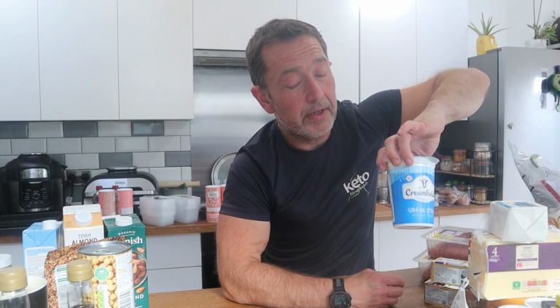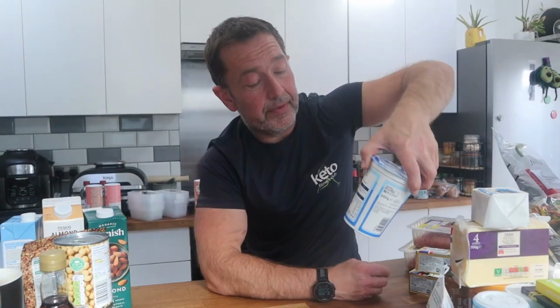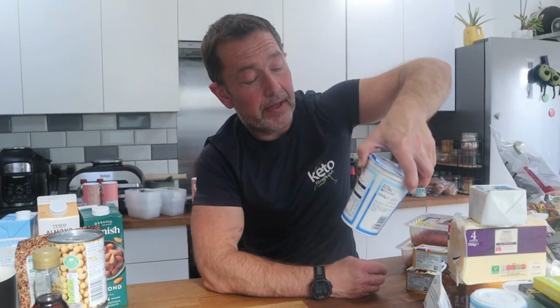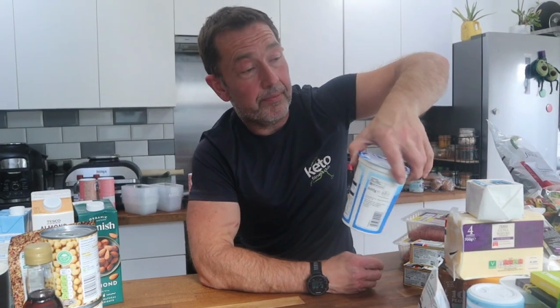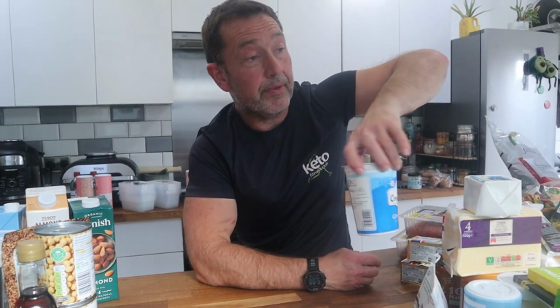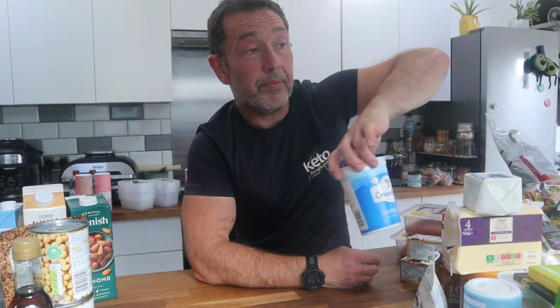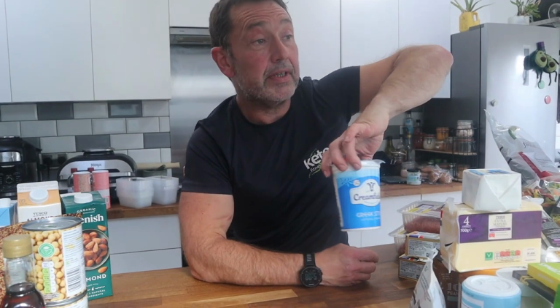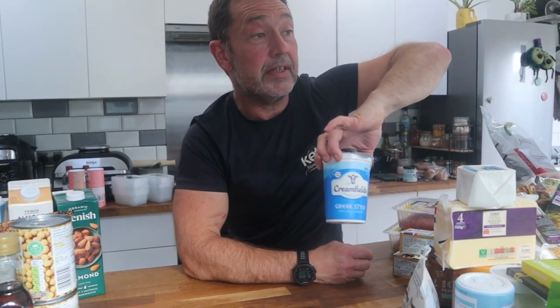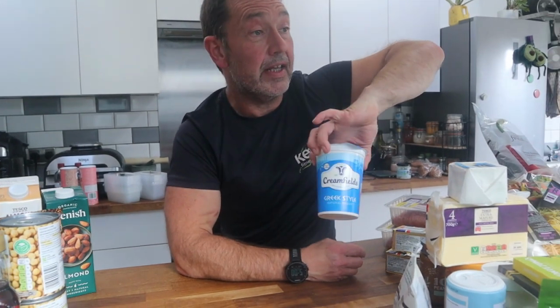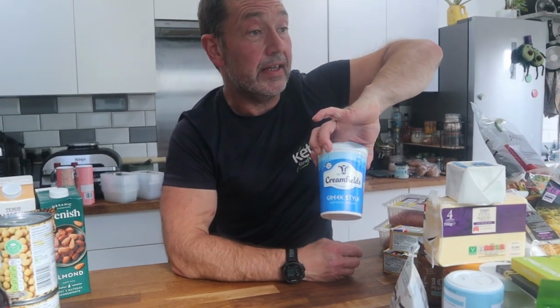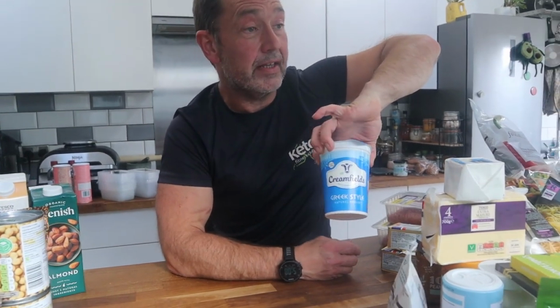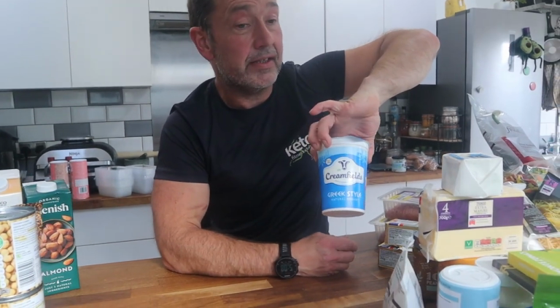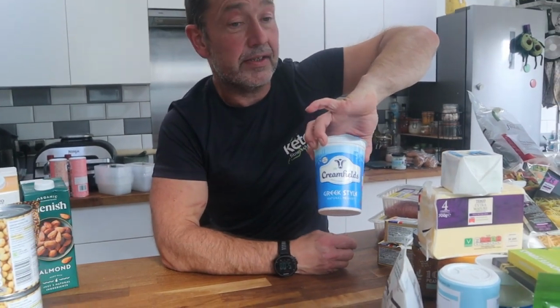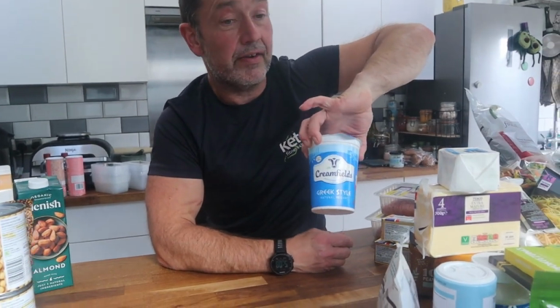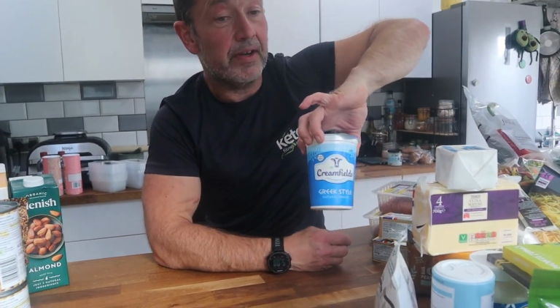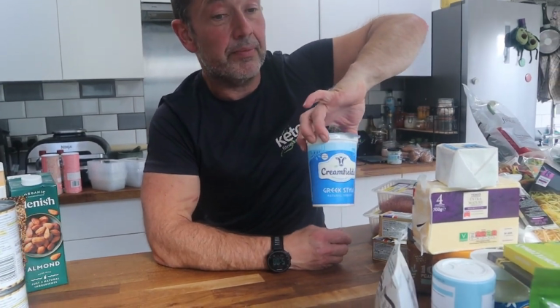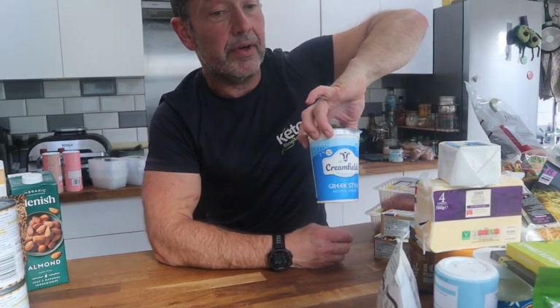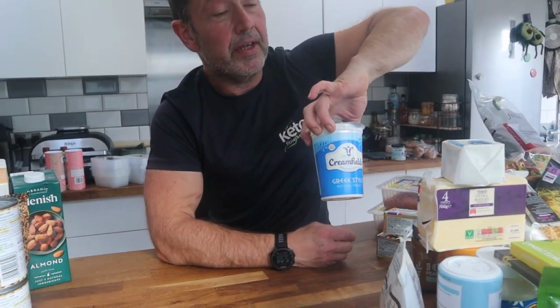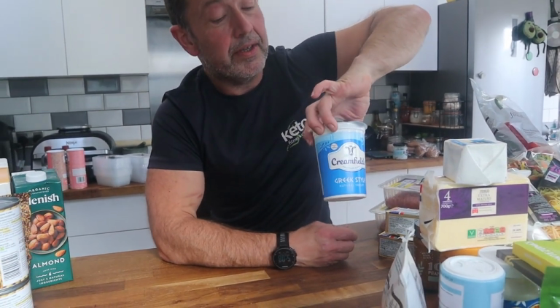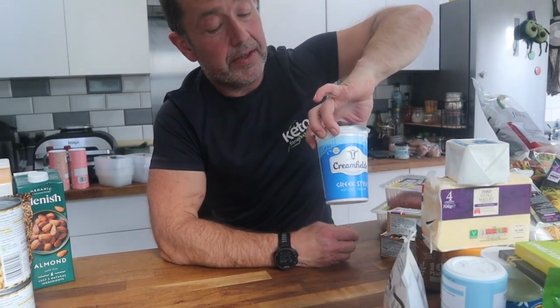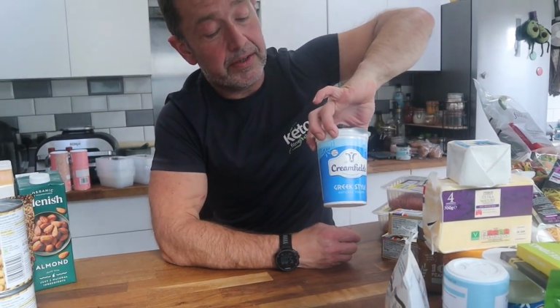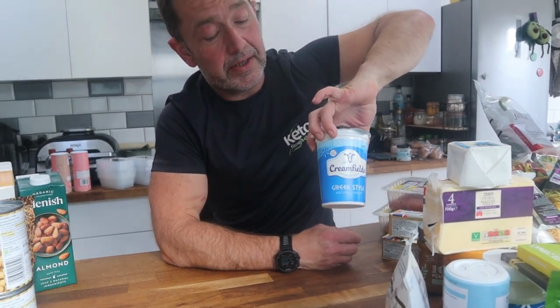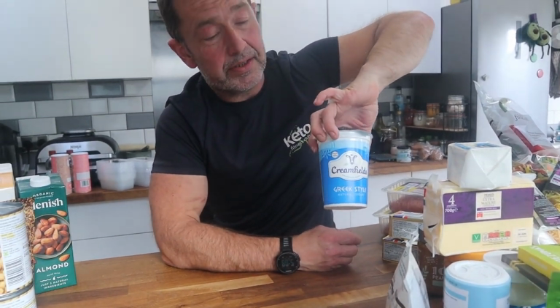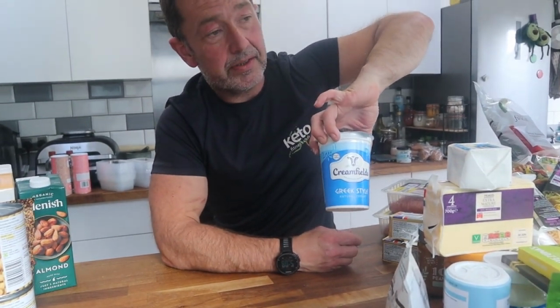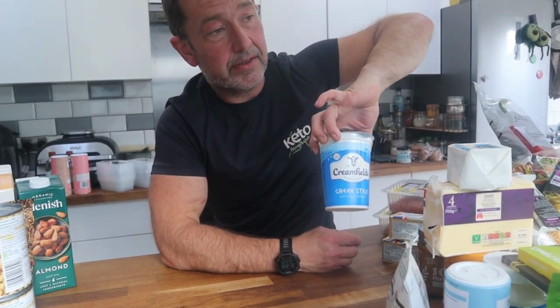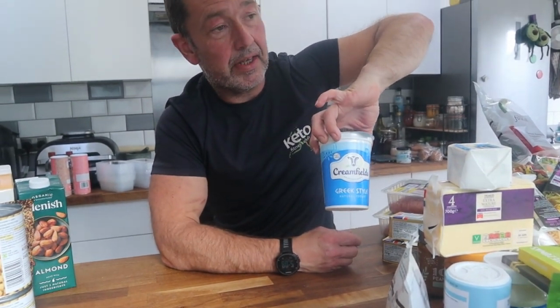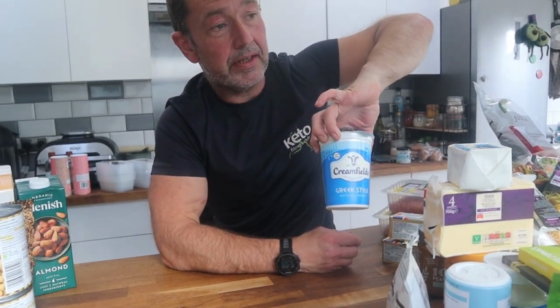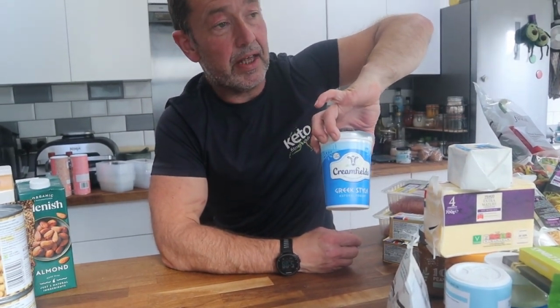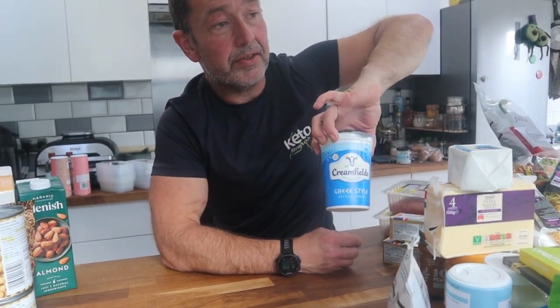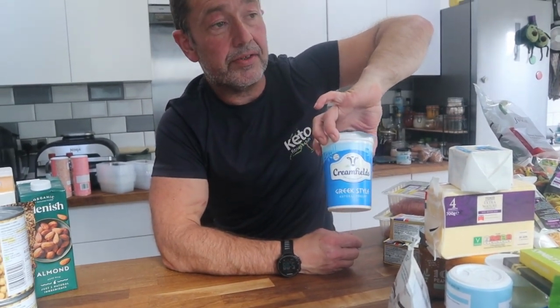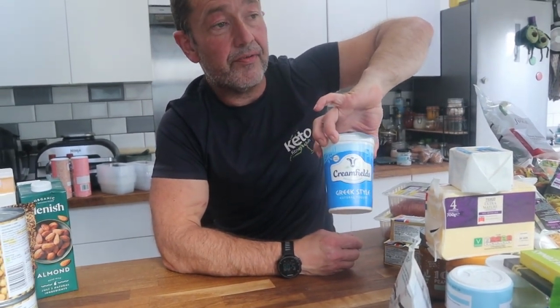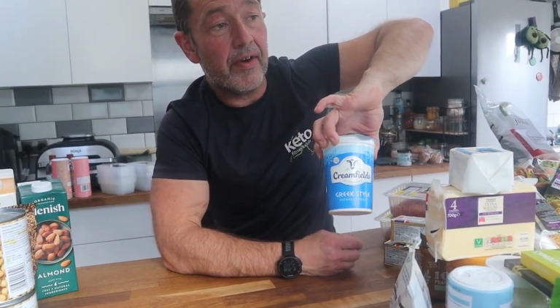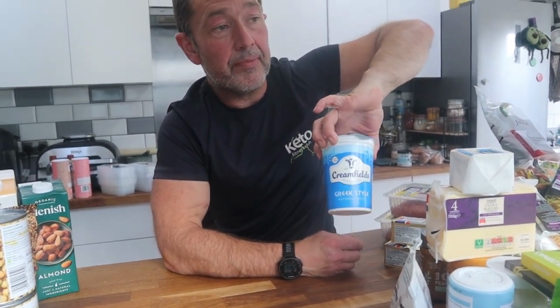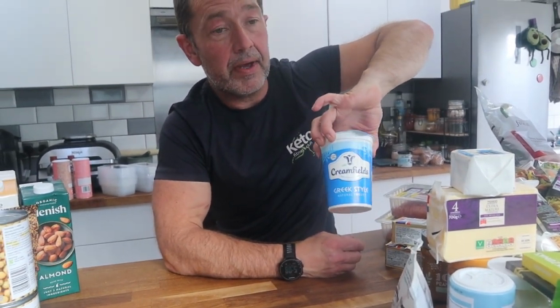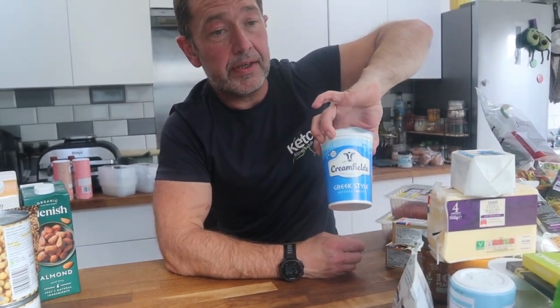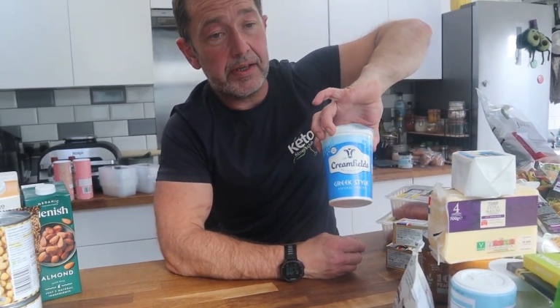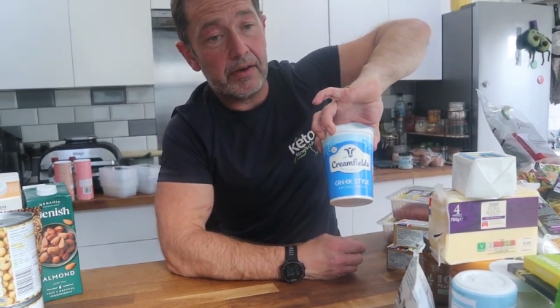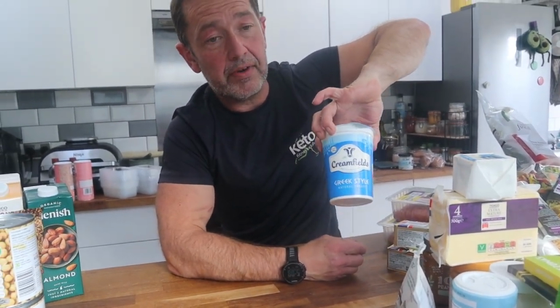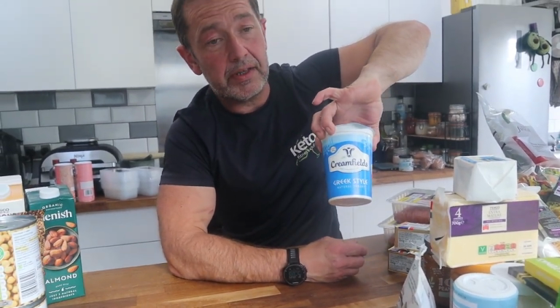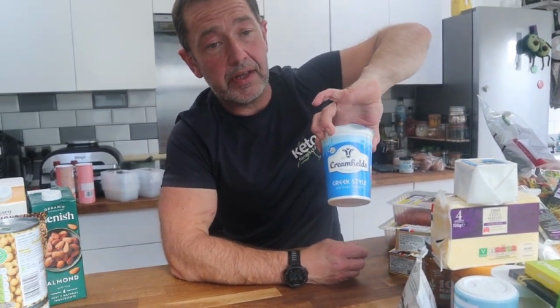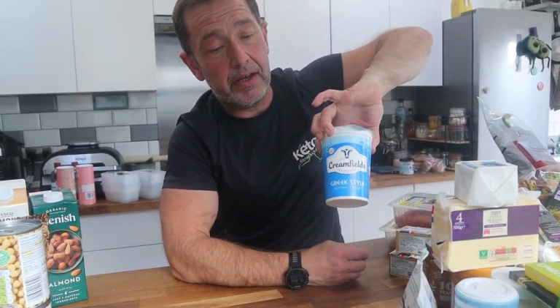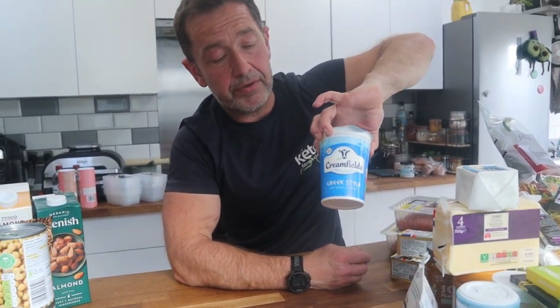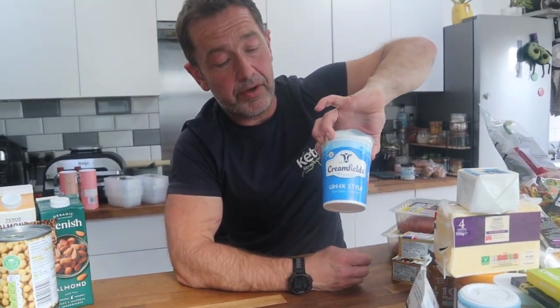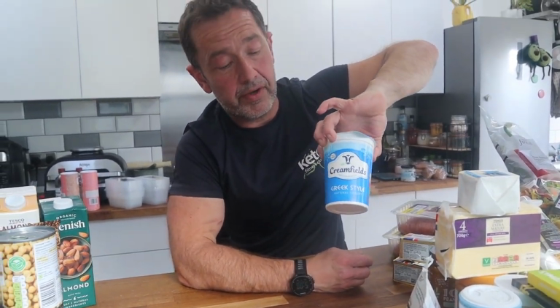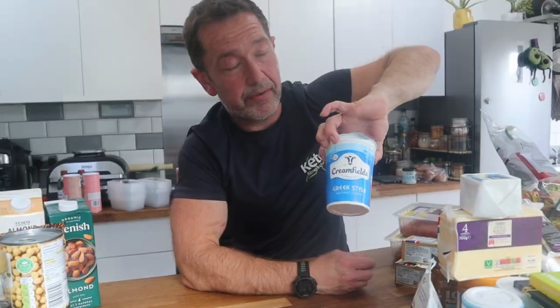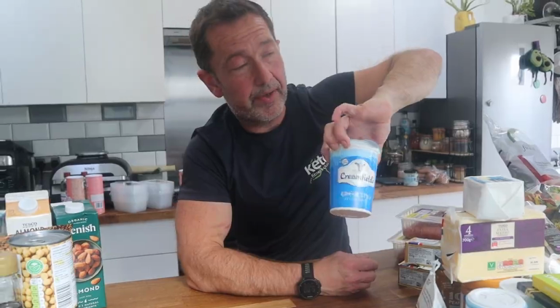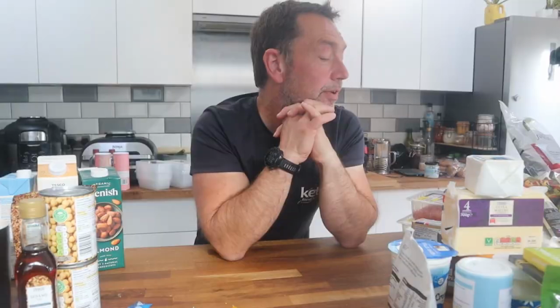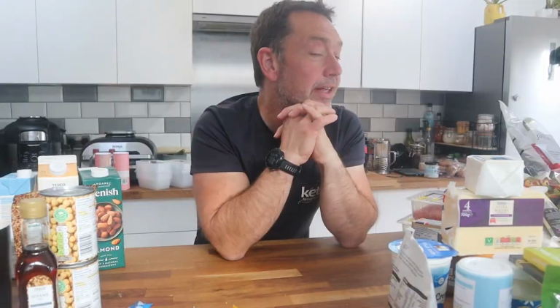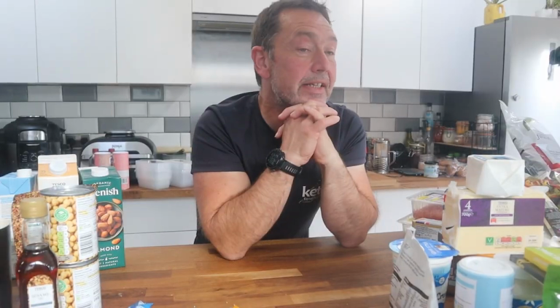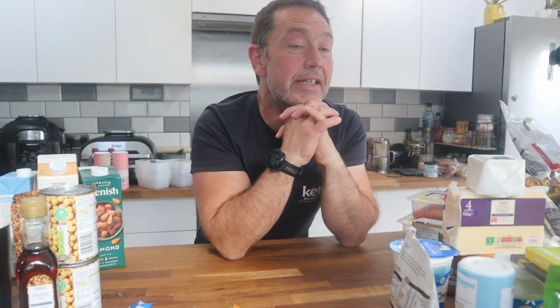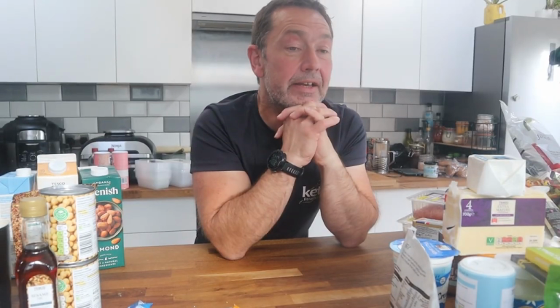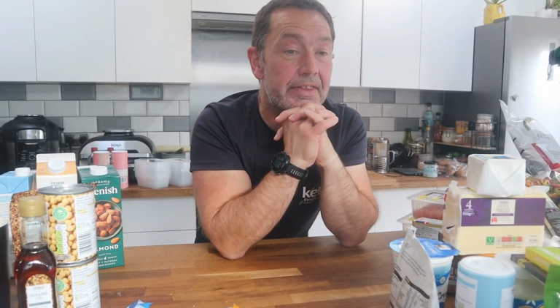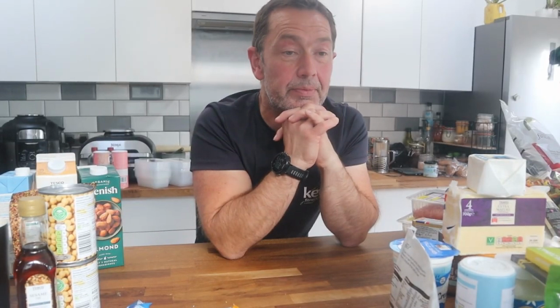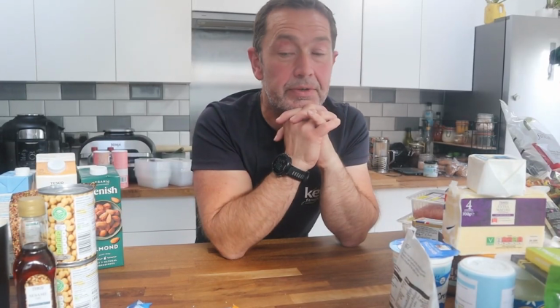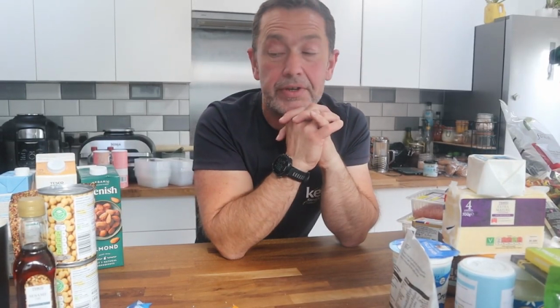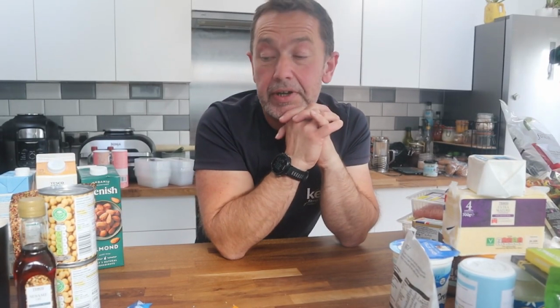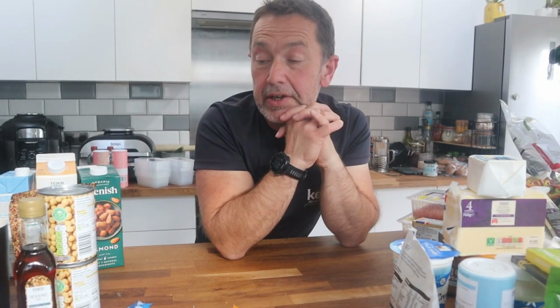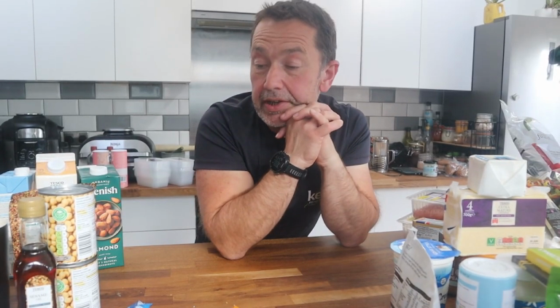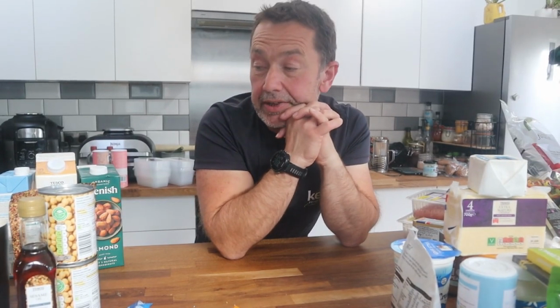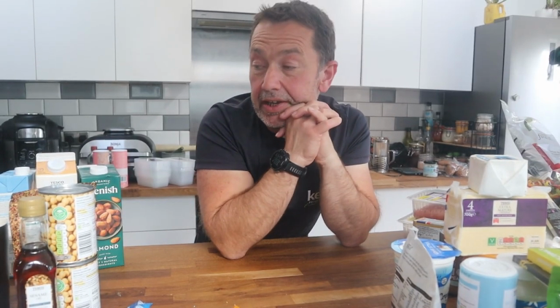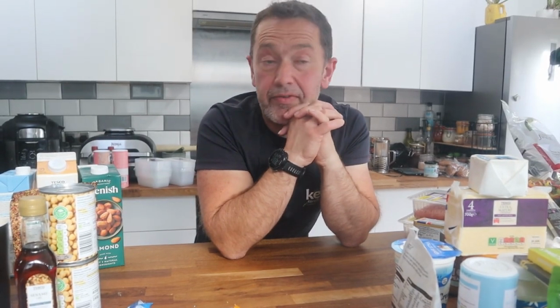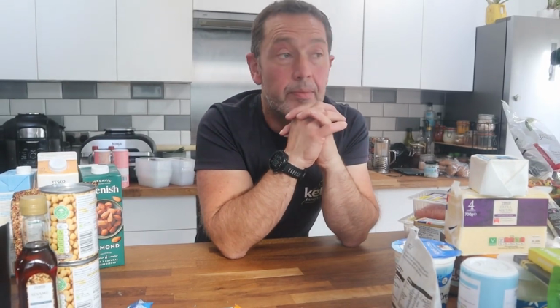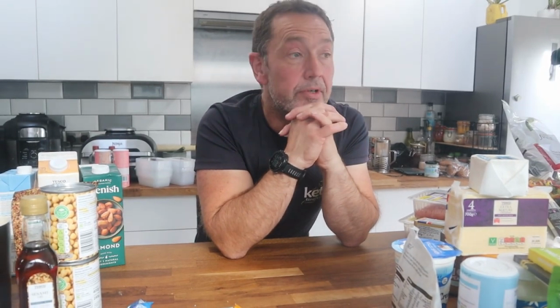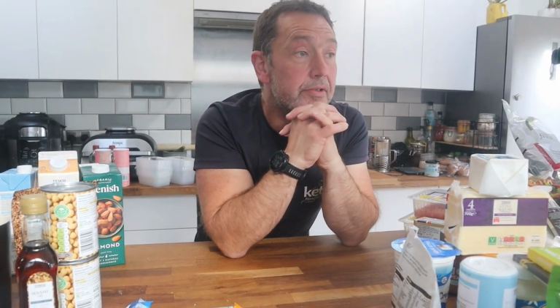Along with the cabbages, I also bought some more yogurt — just a very basic Greek-style yogurt. And that's it, I think we're done. Thank you very much.